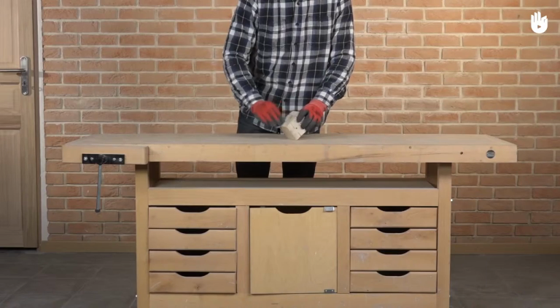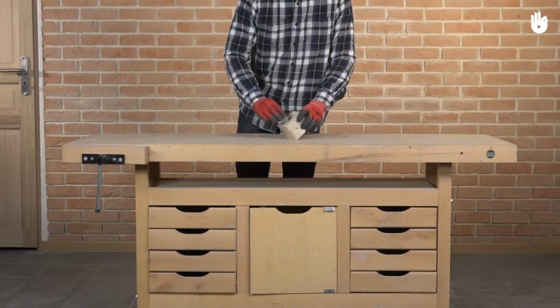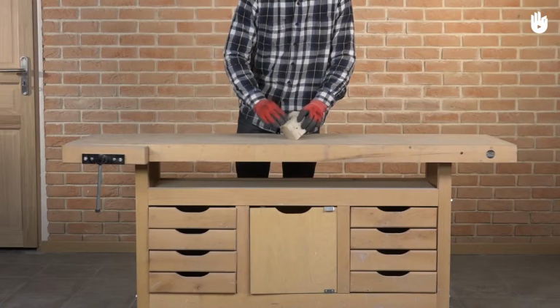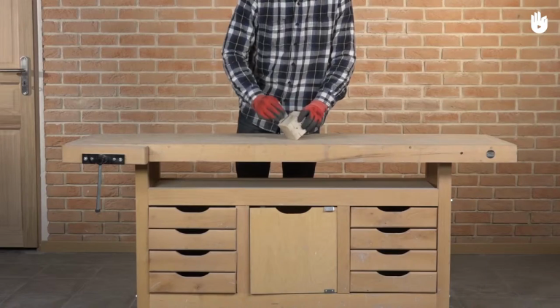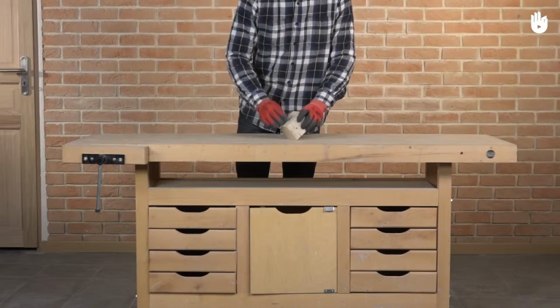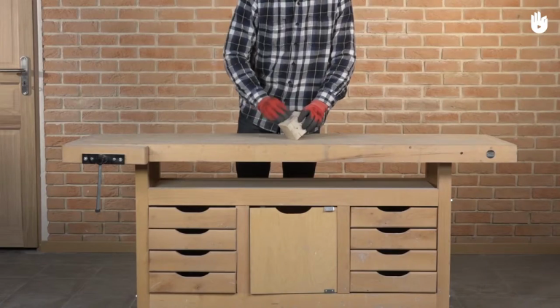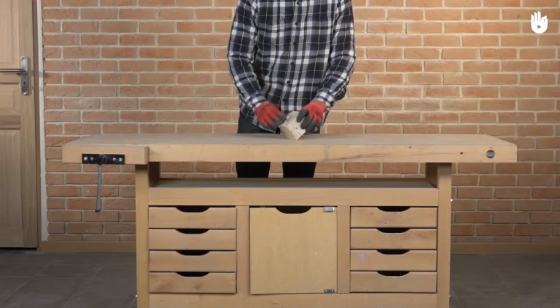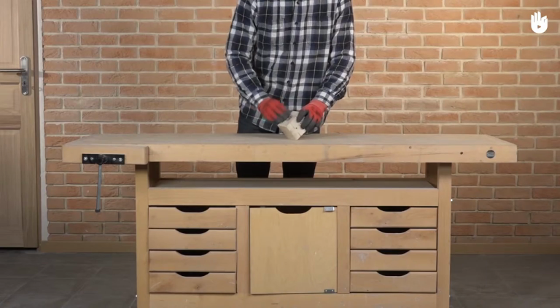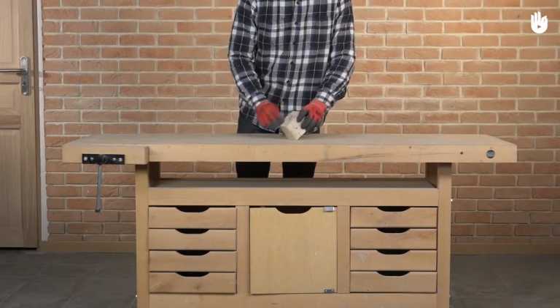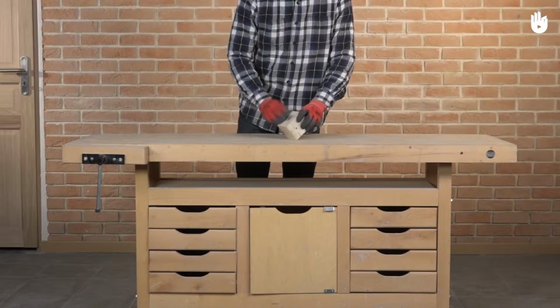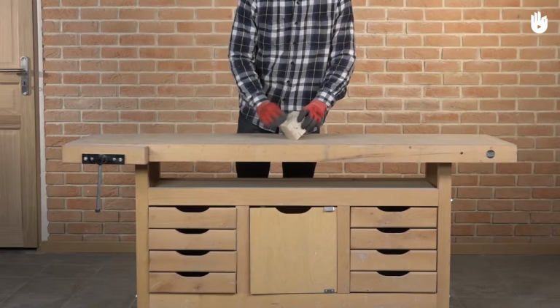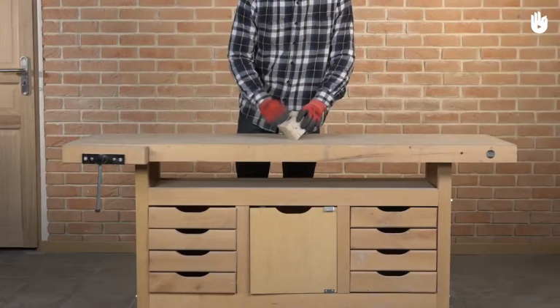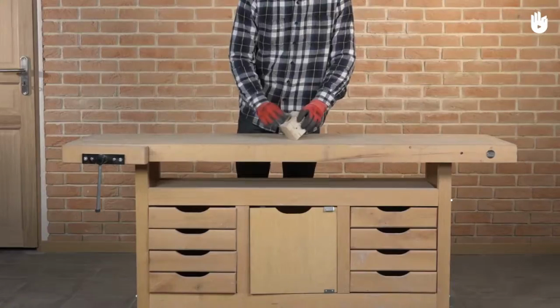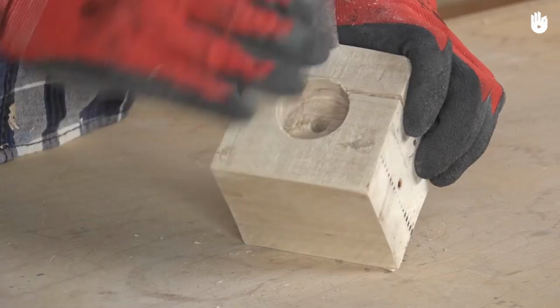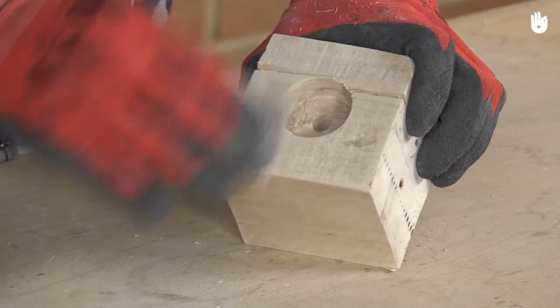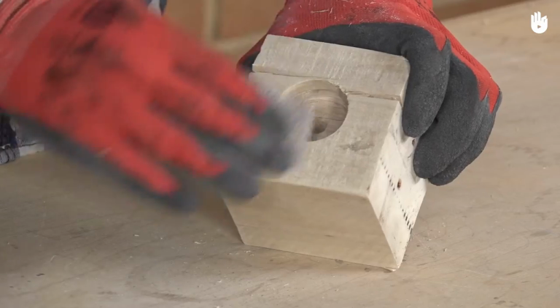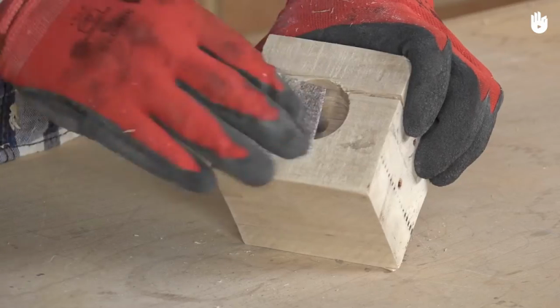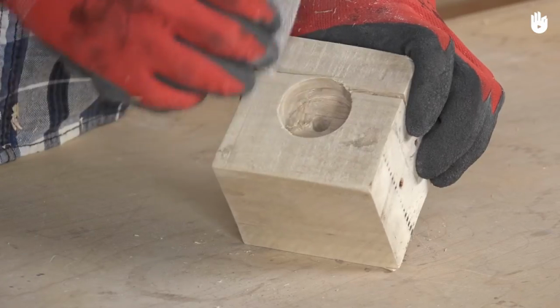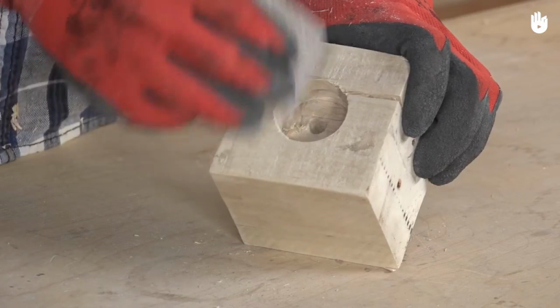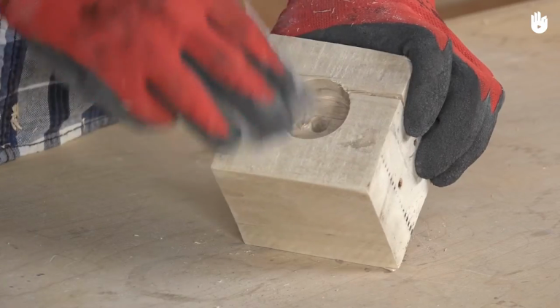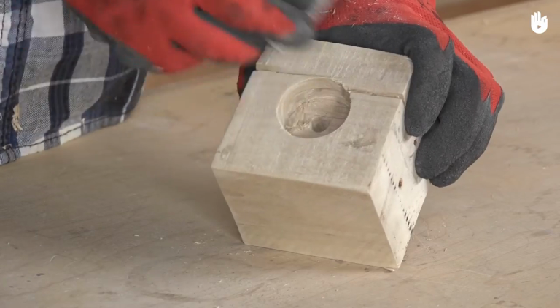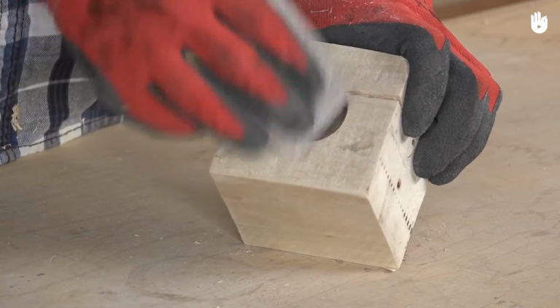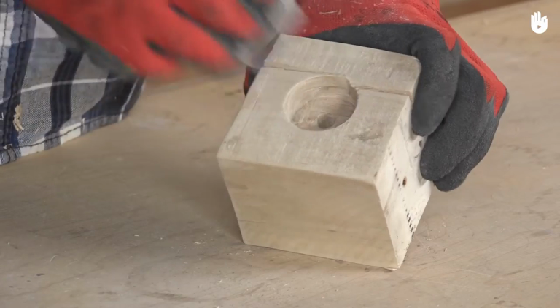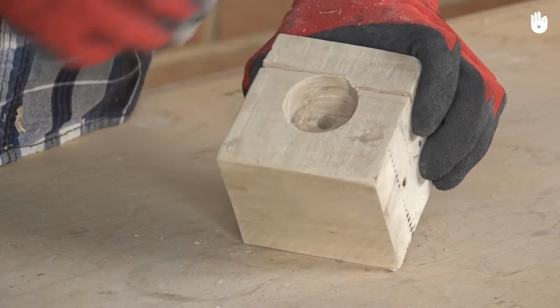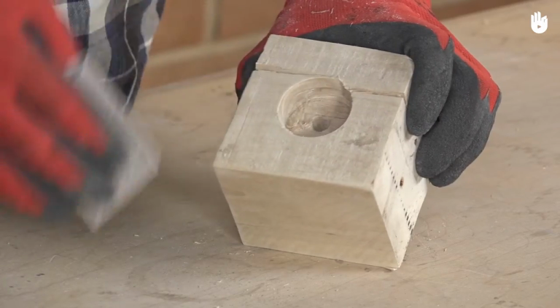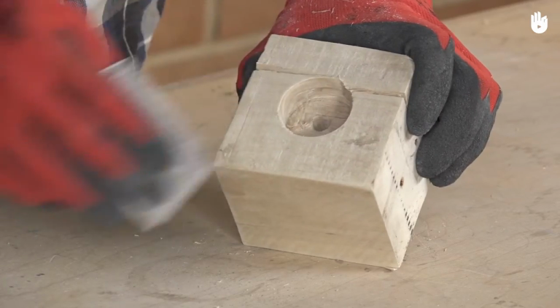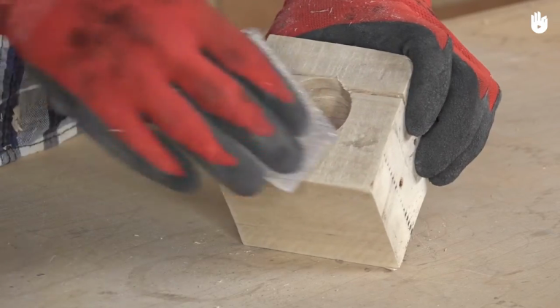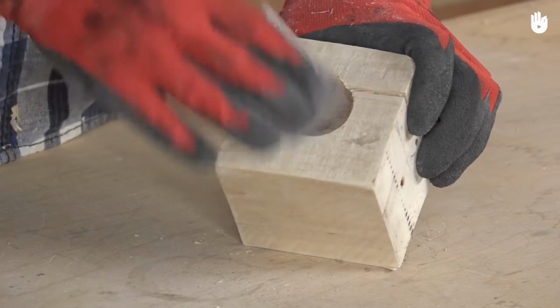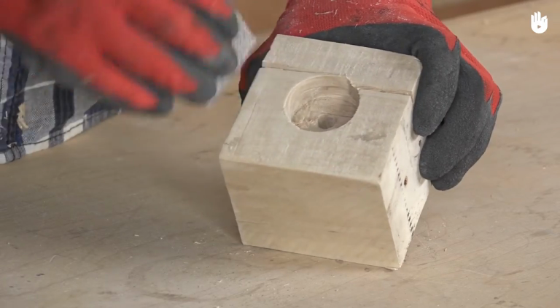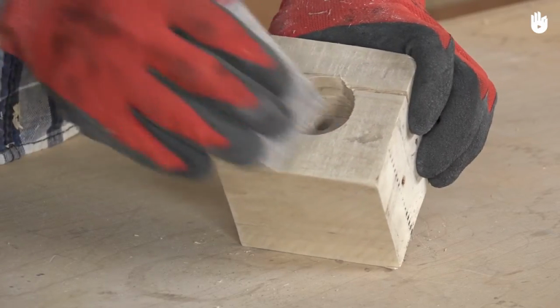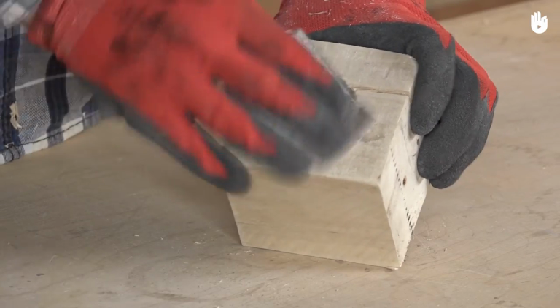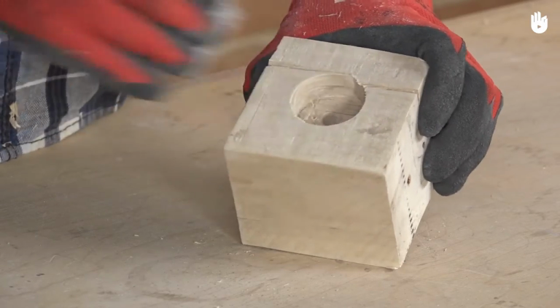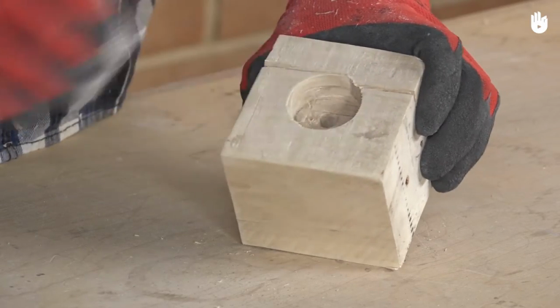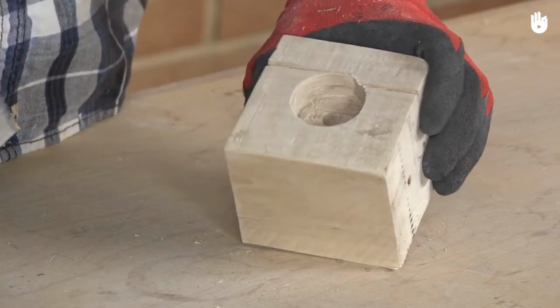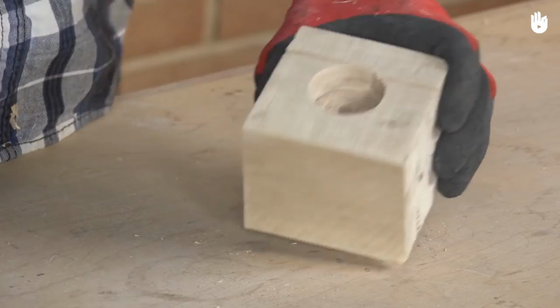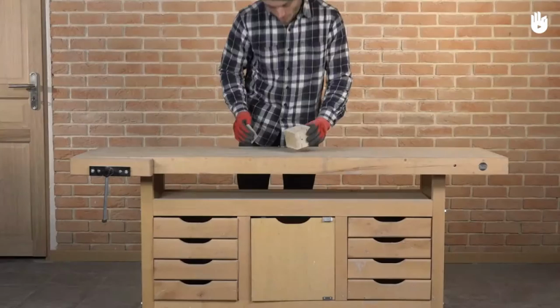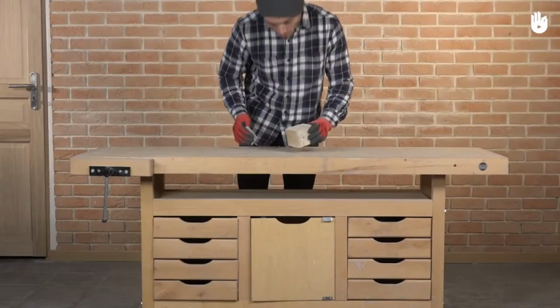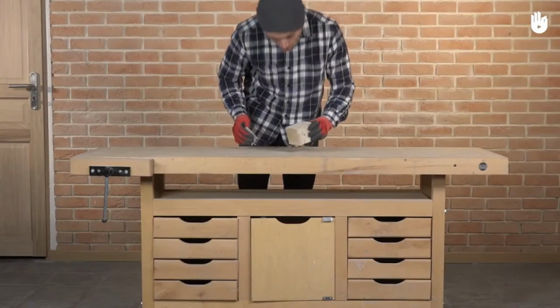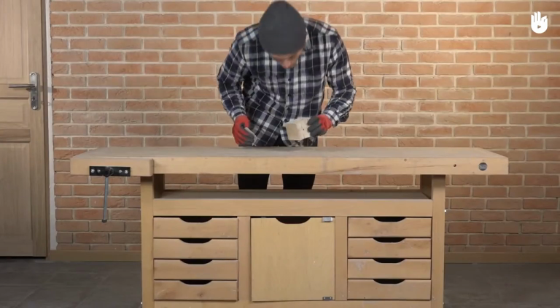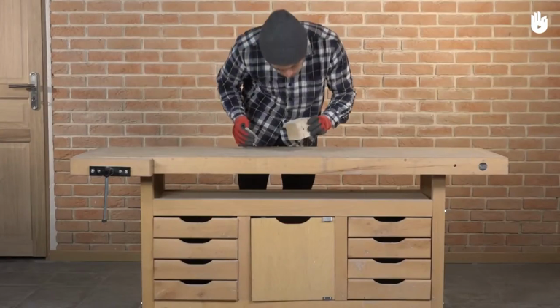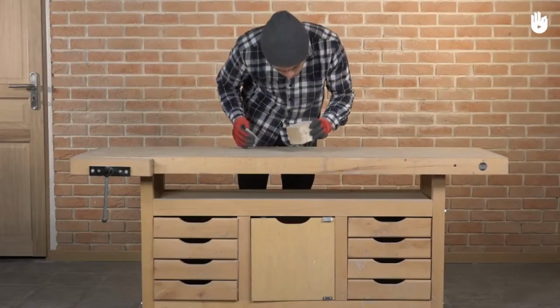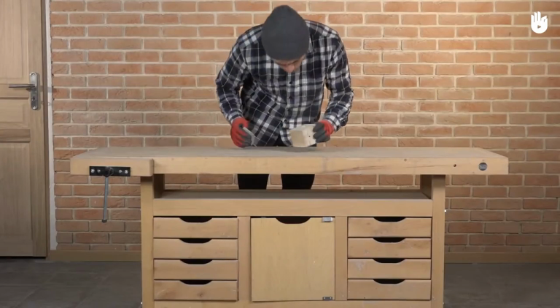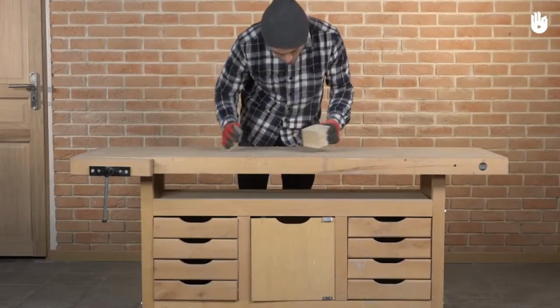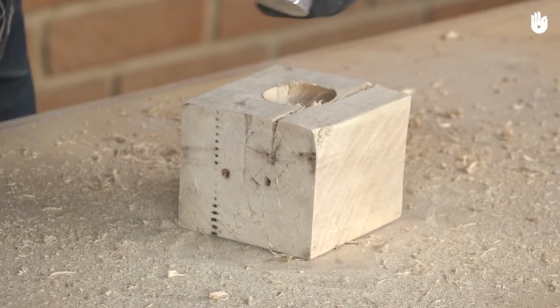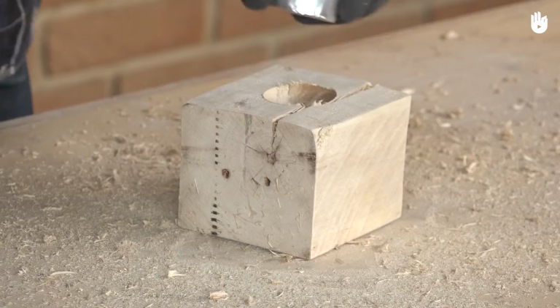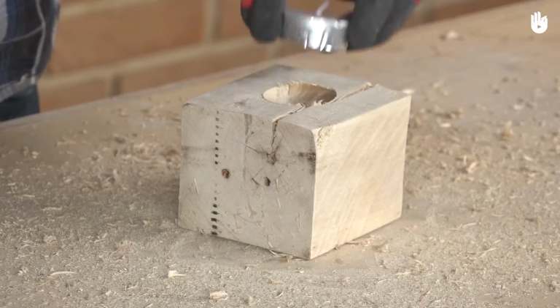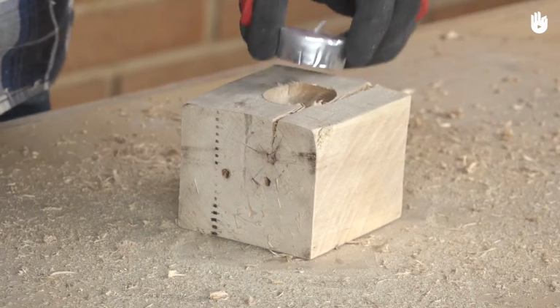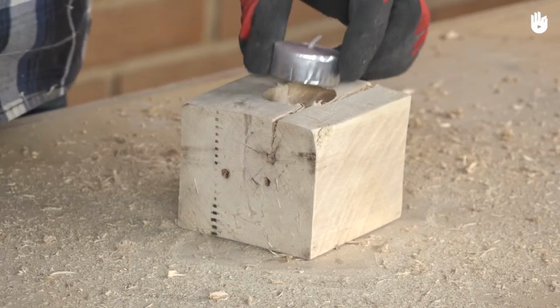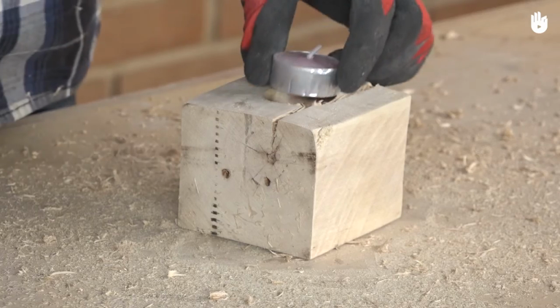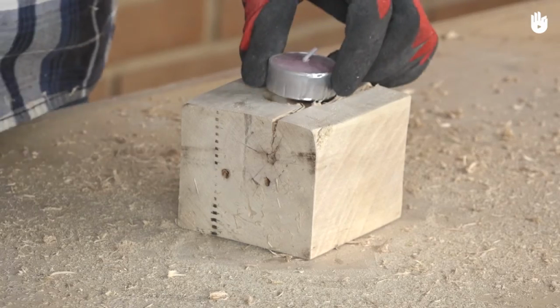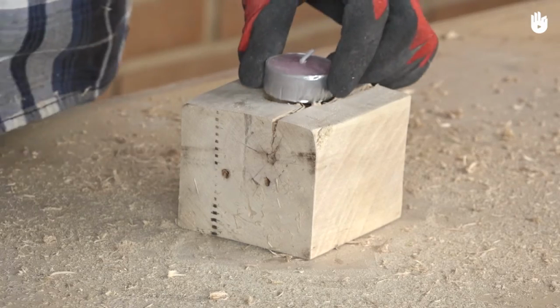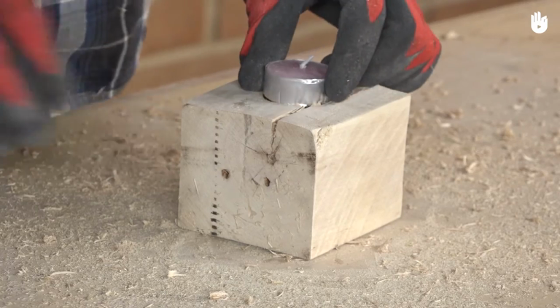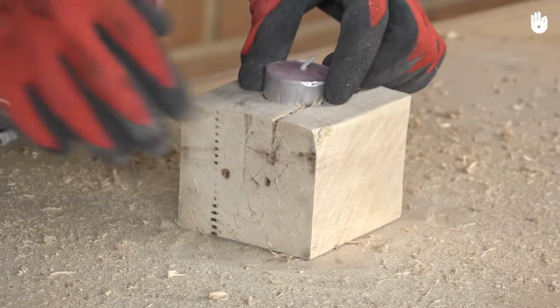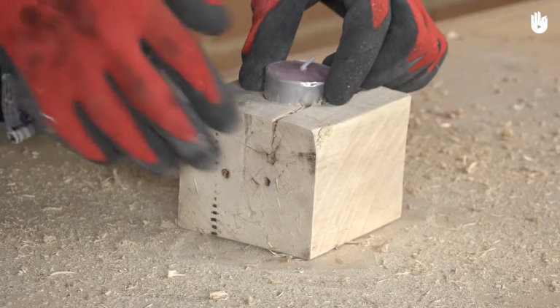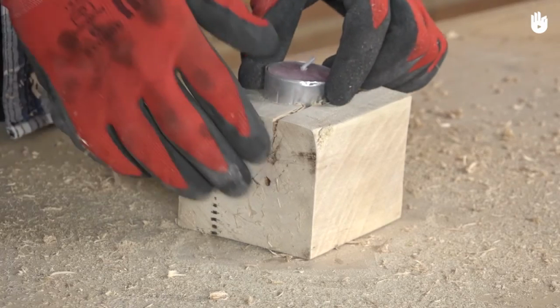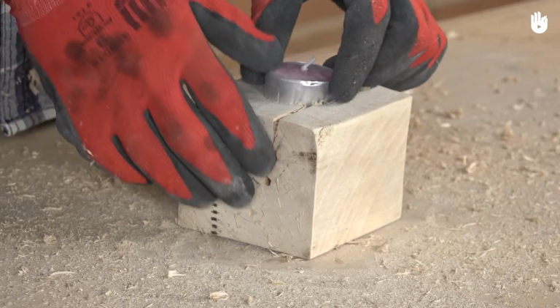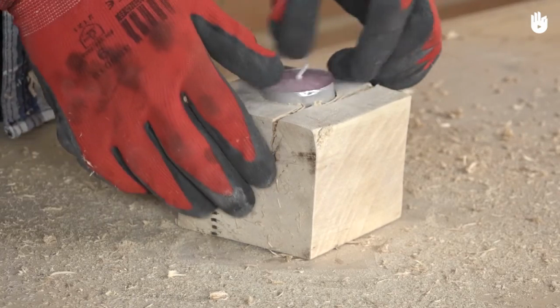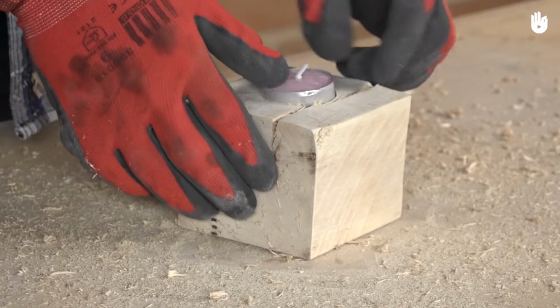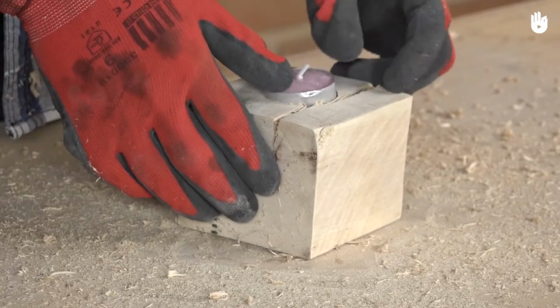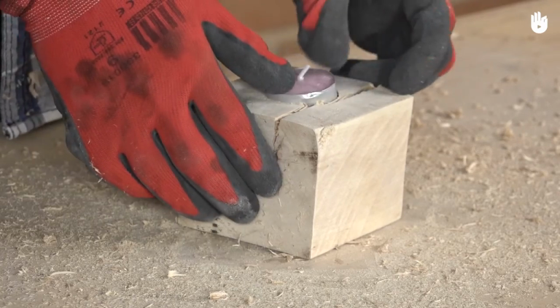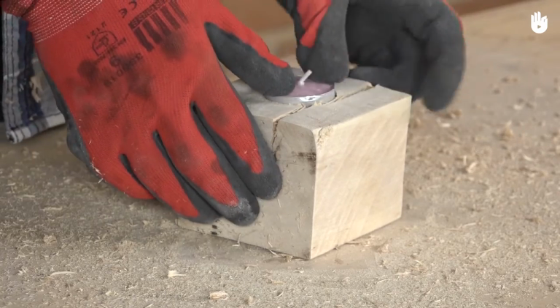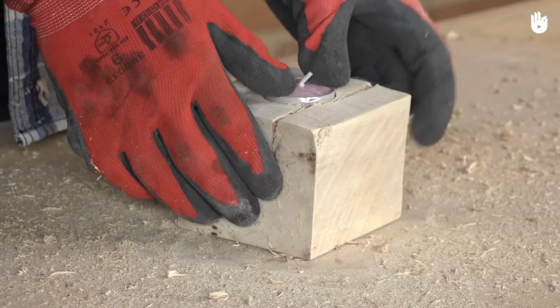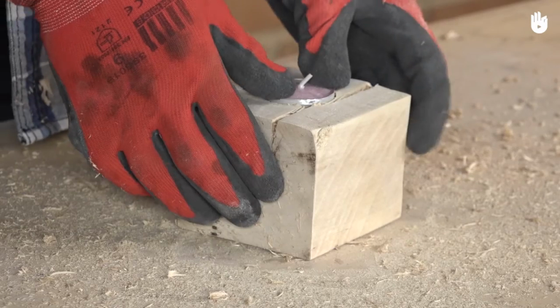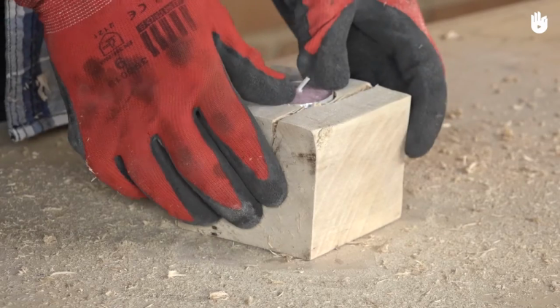Step 4. Sand the edges of the hole to remove any roughness. Your candle holder is now ready.